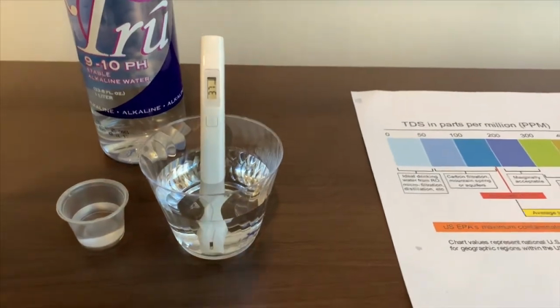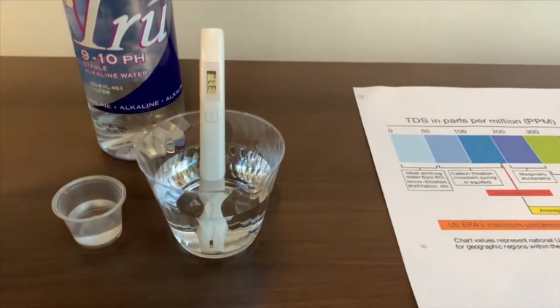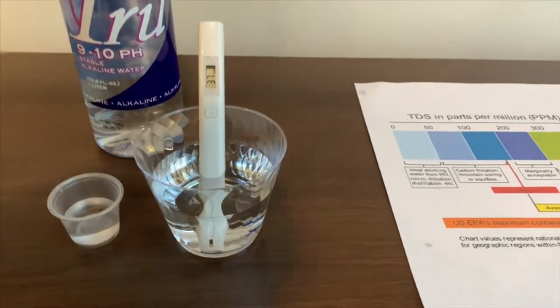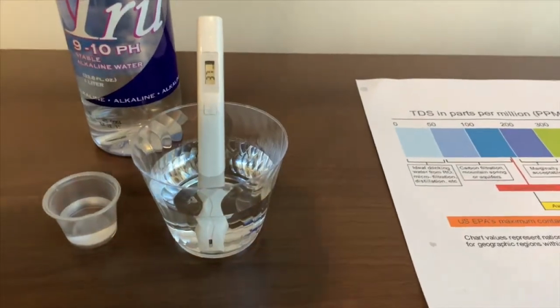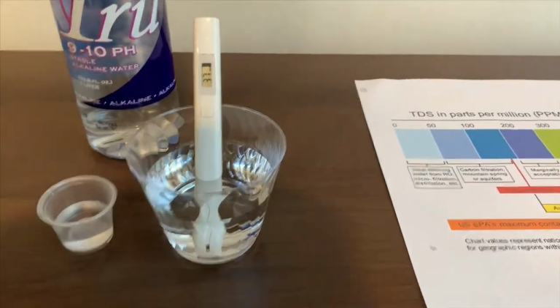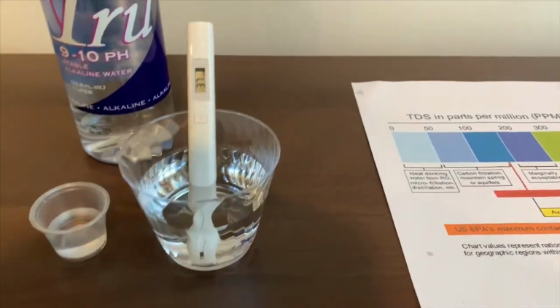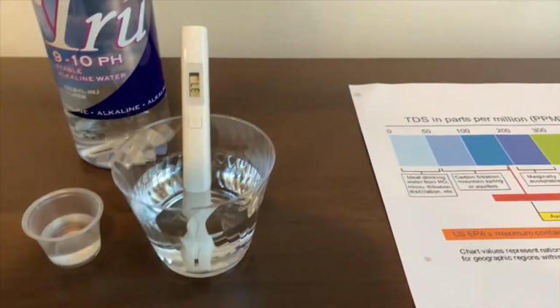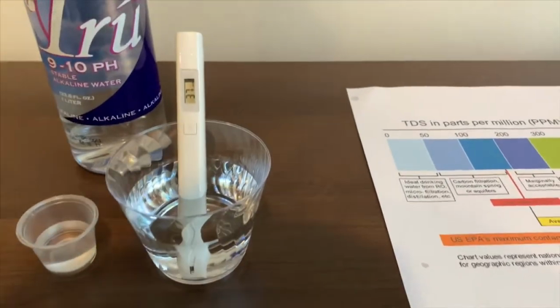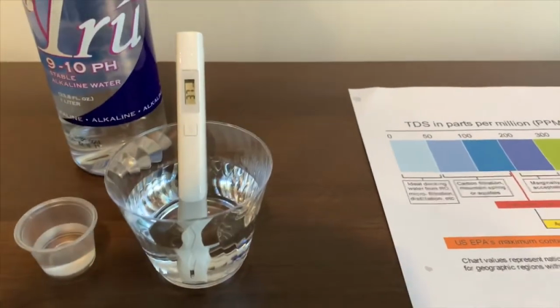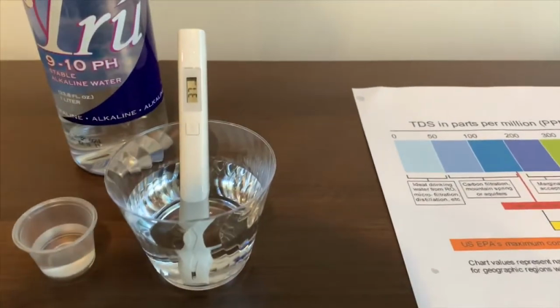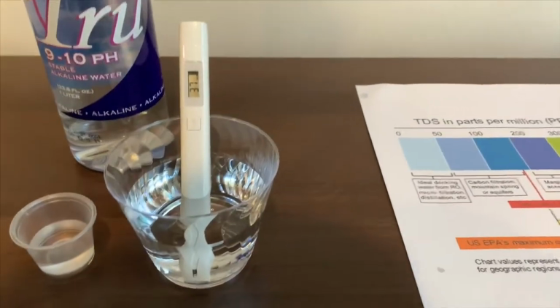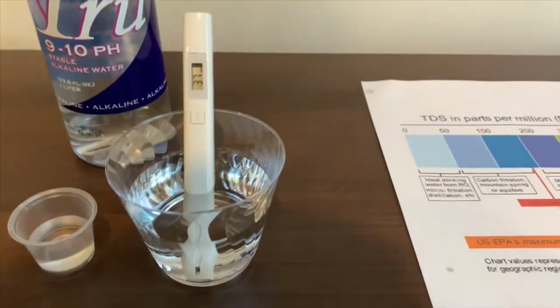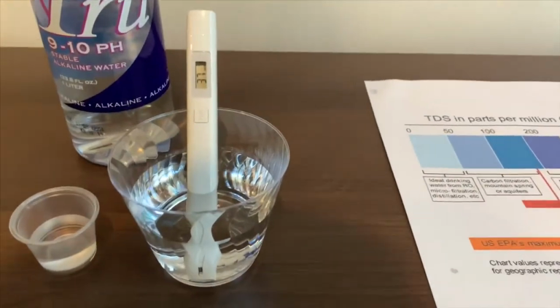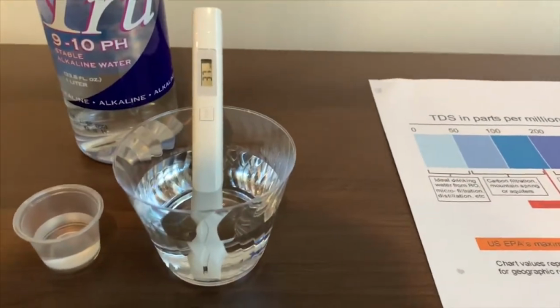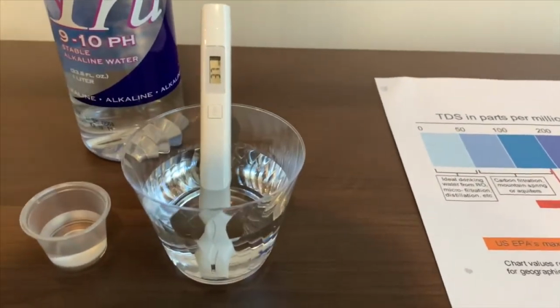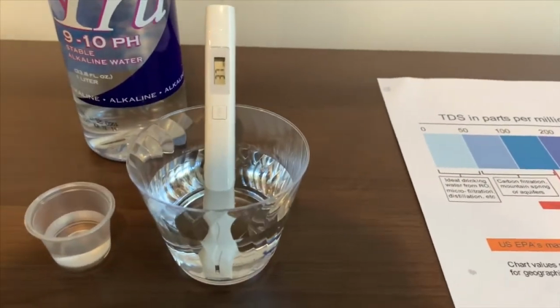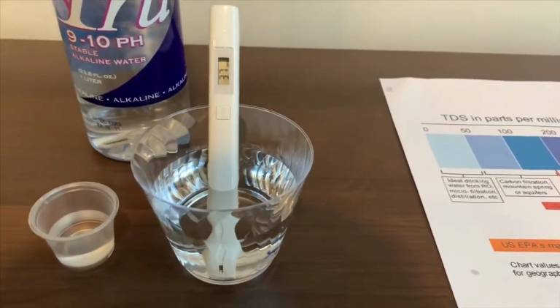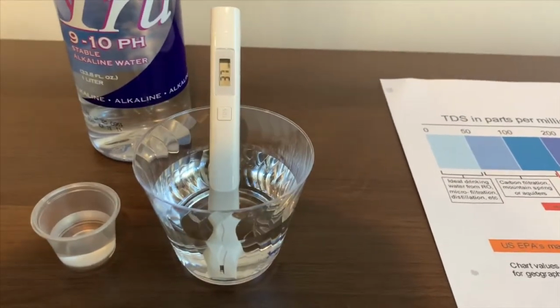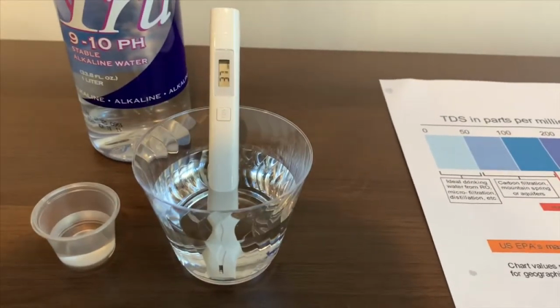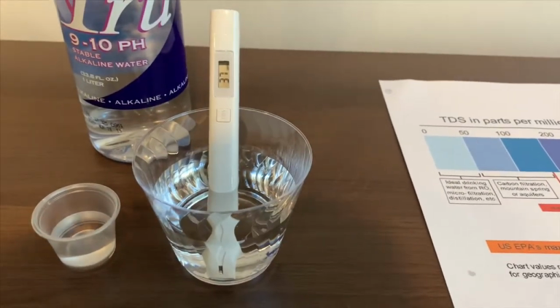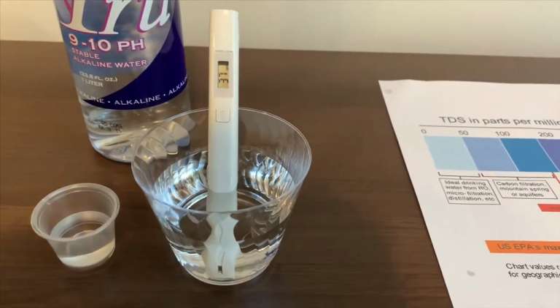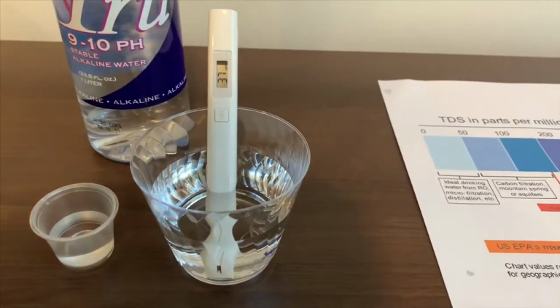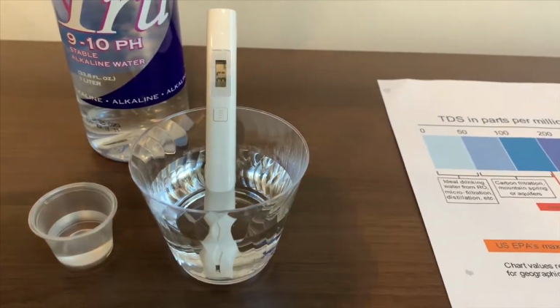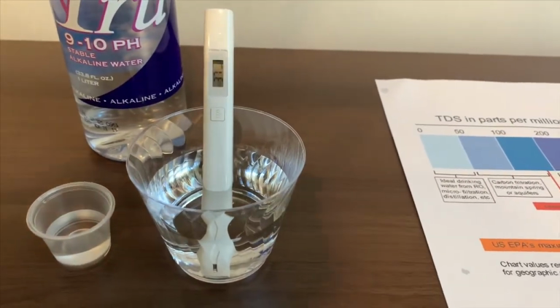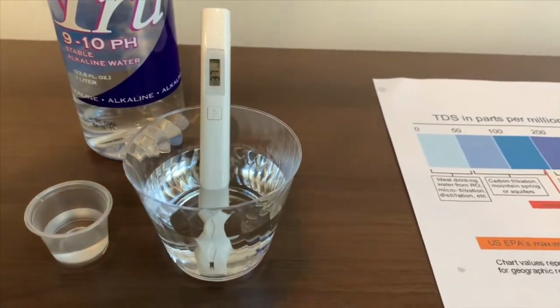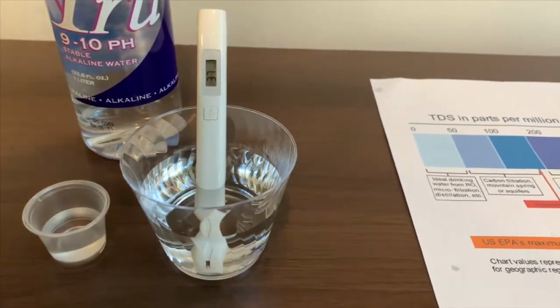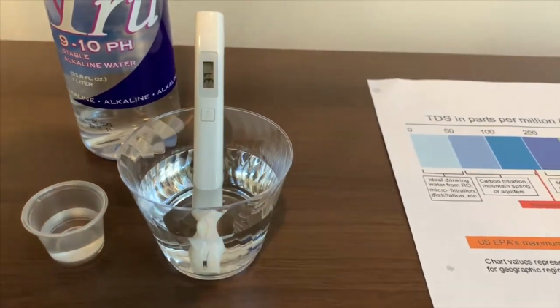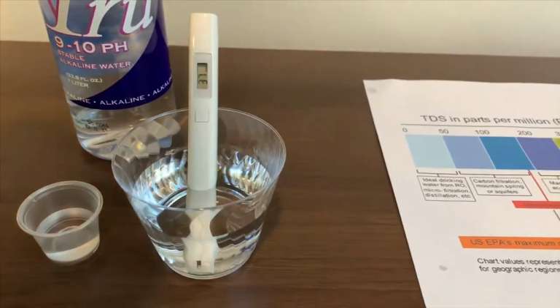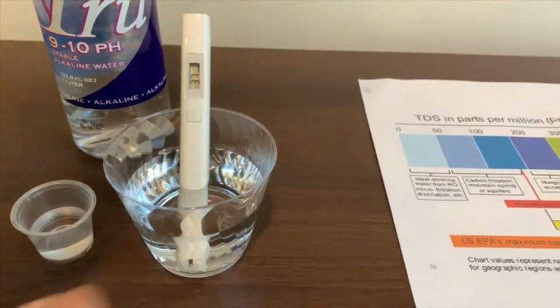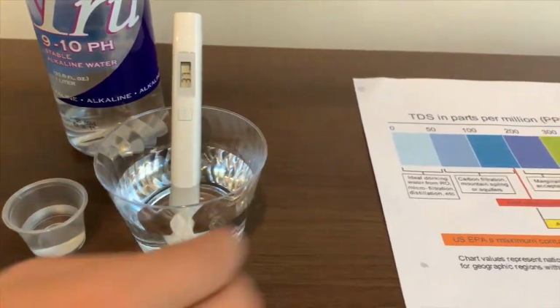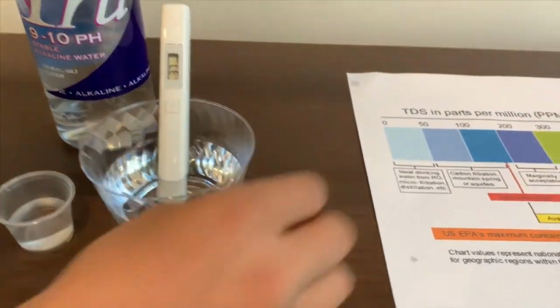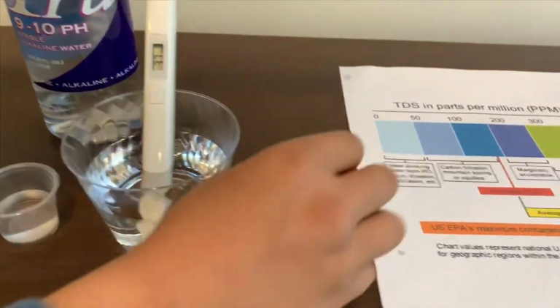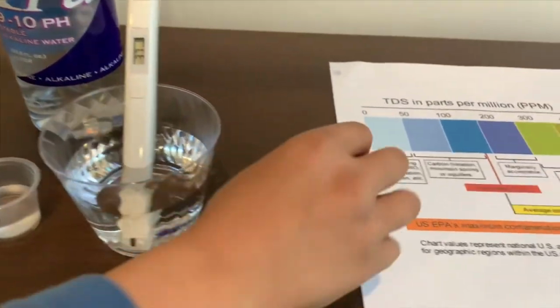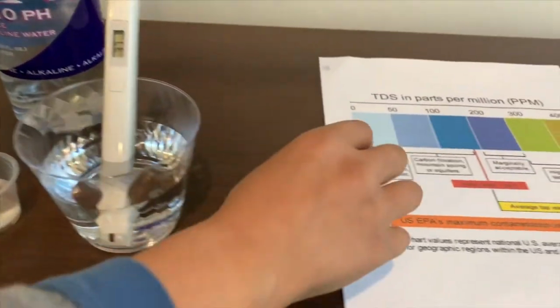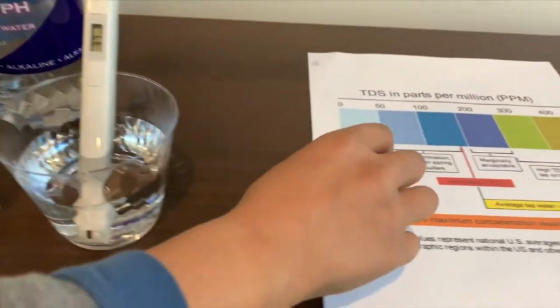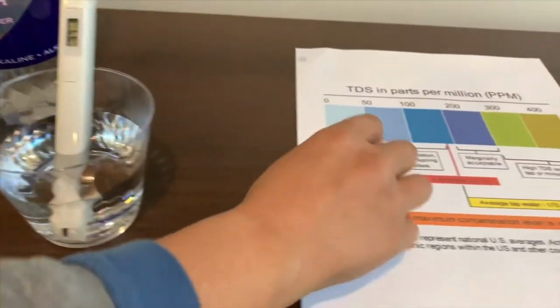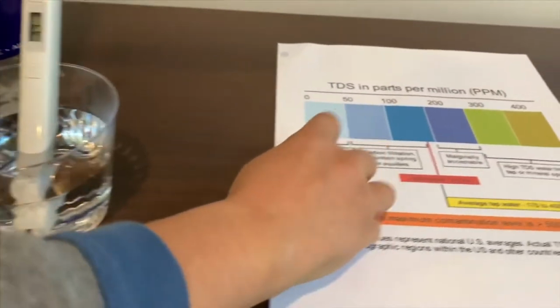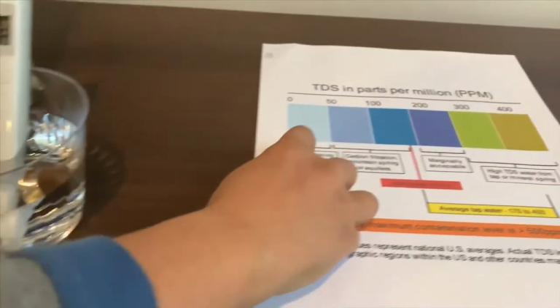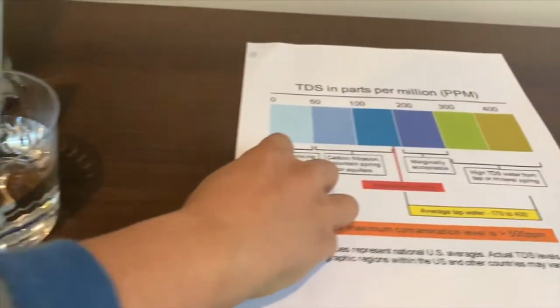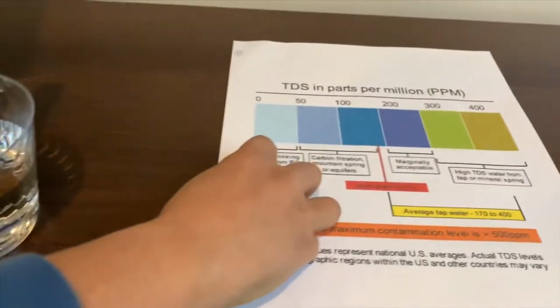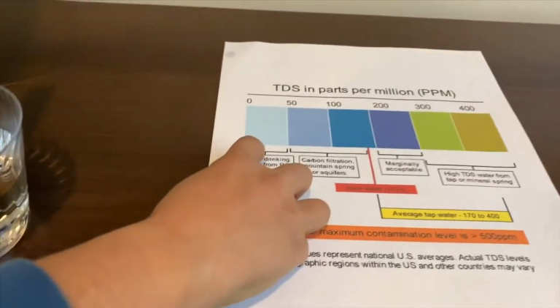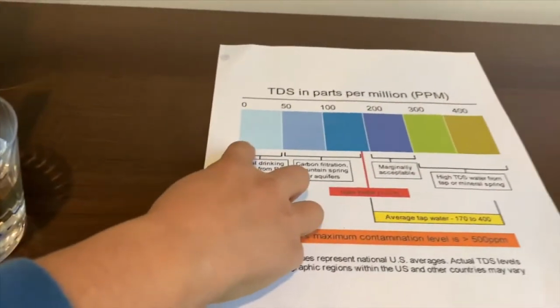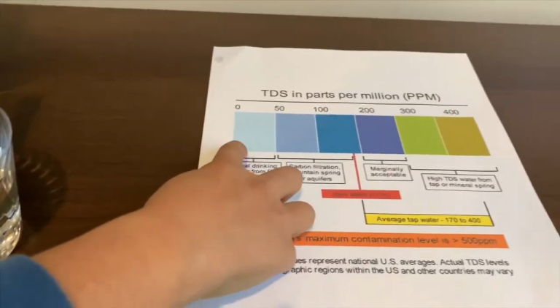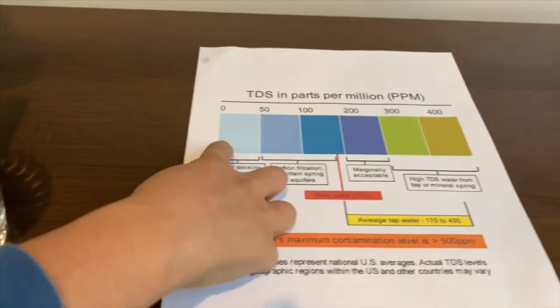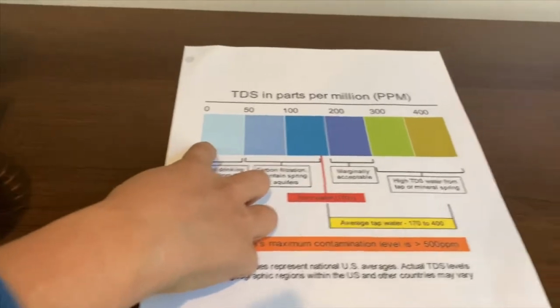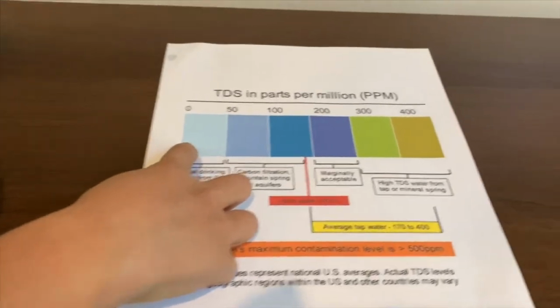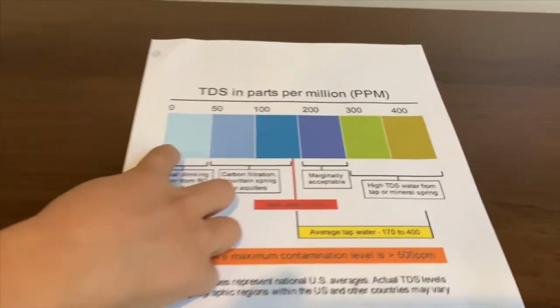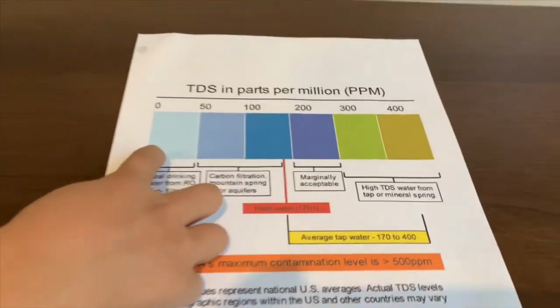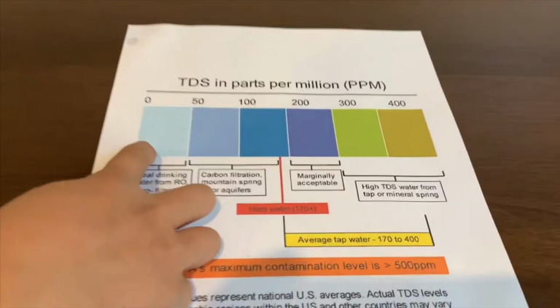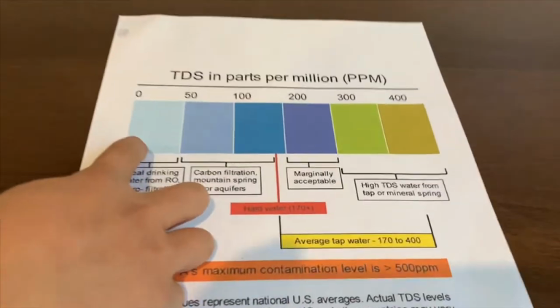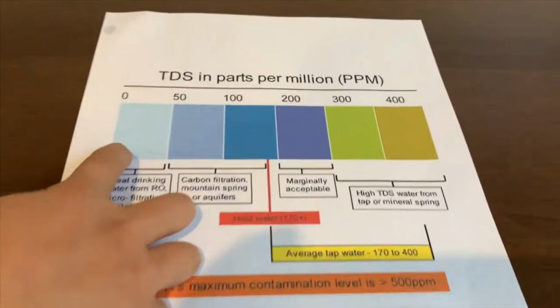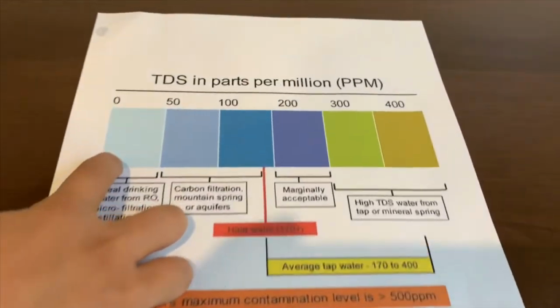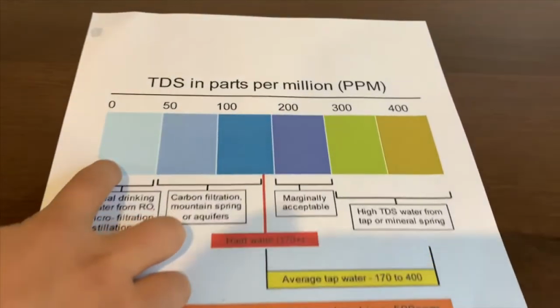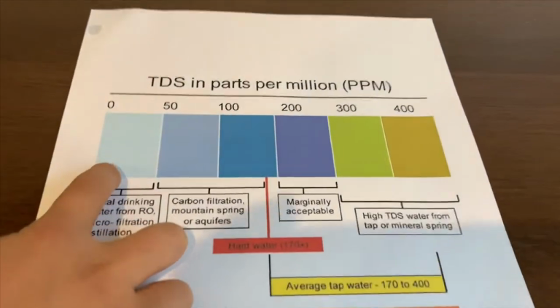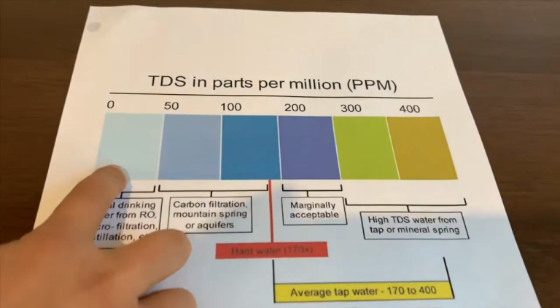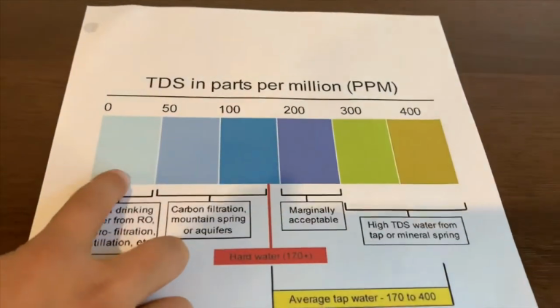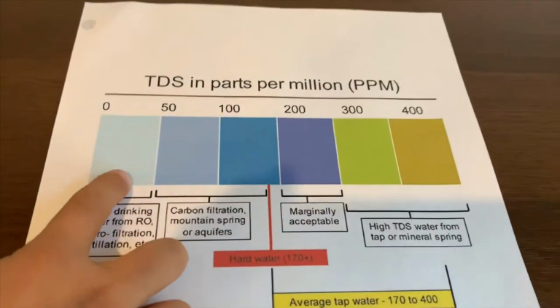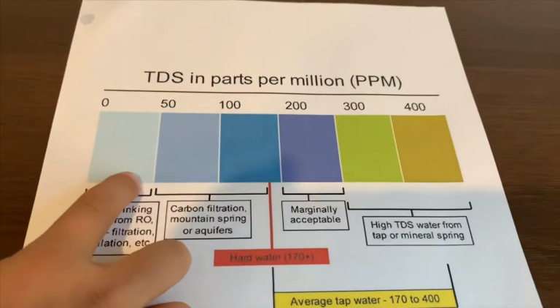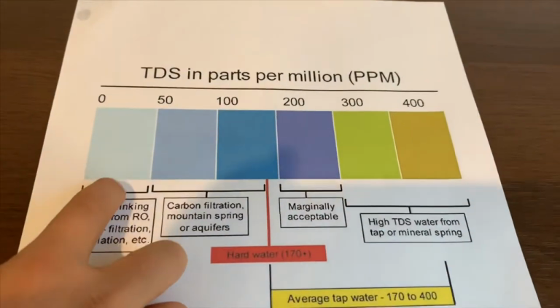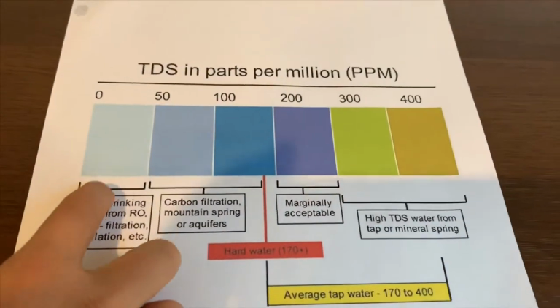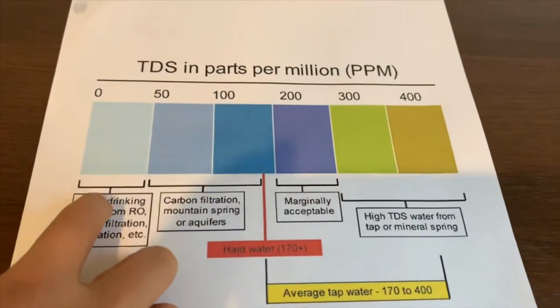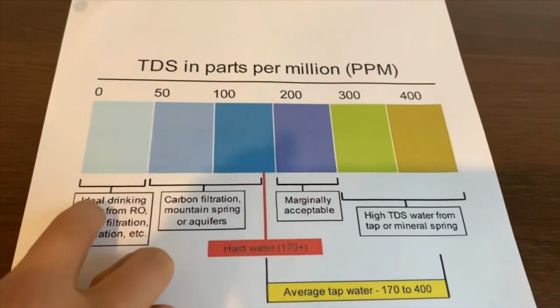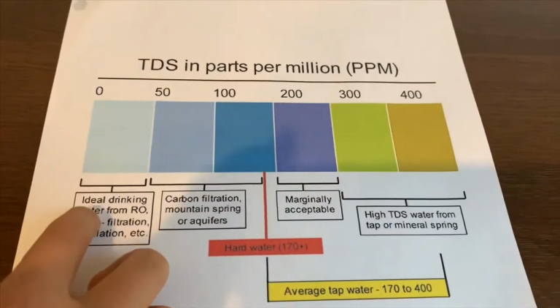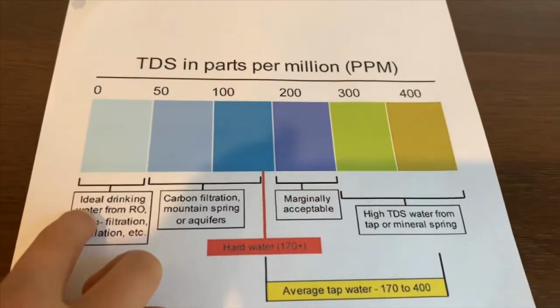It's at 37. That is ideal drinking water.